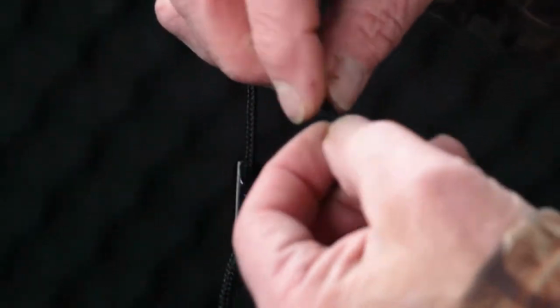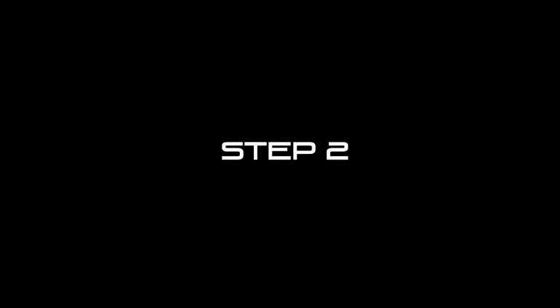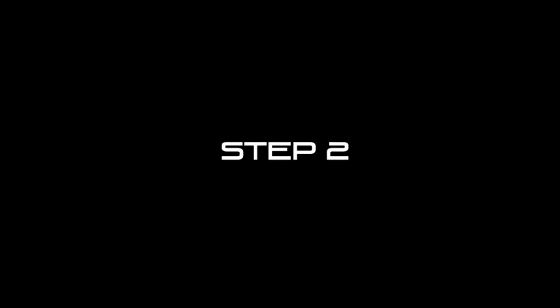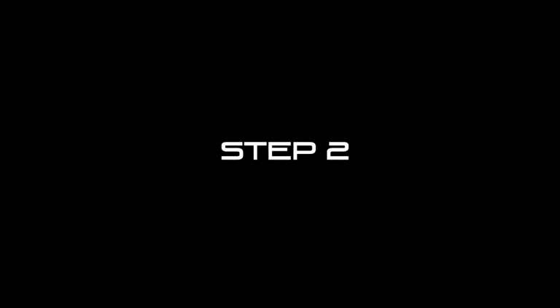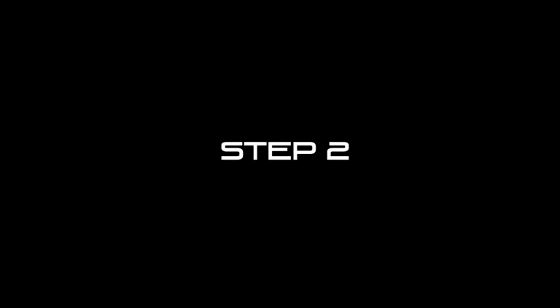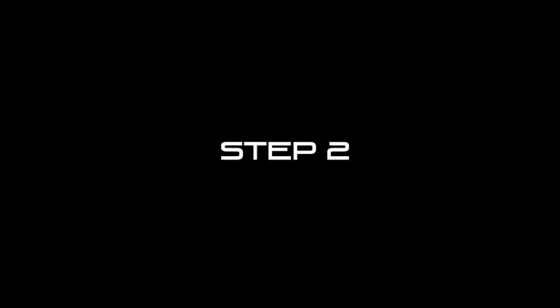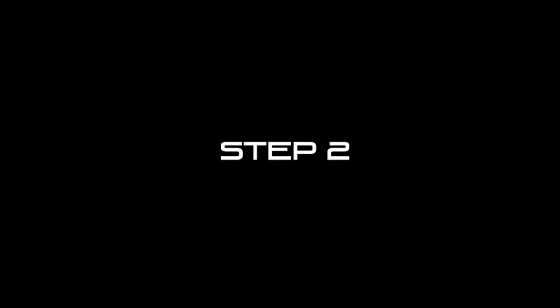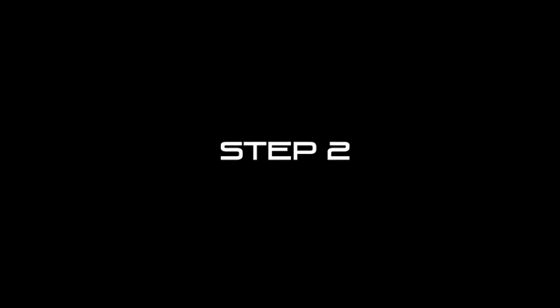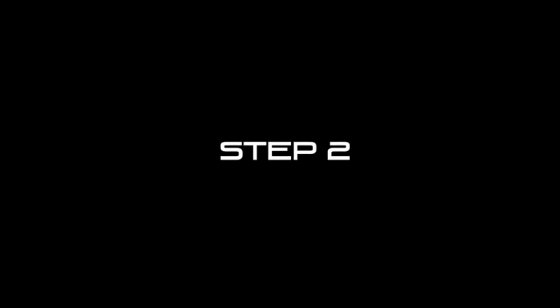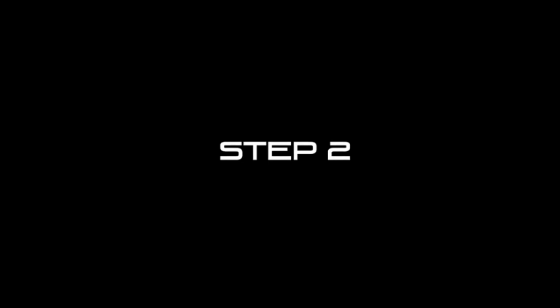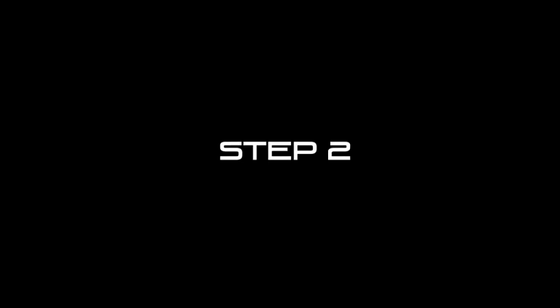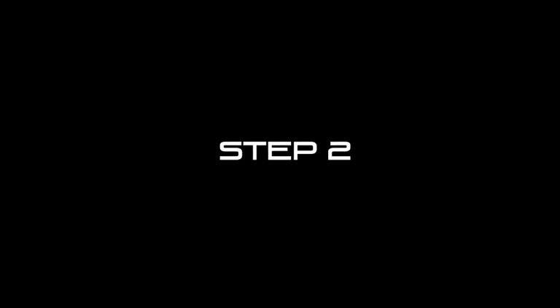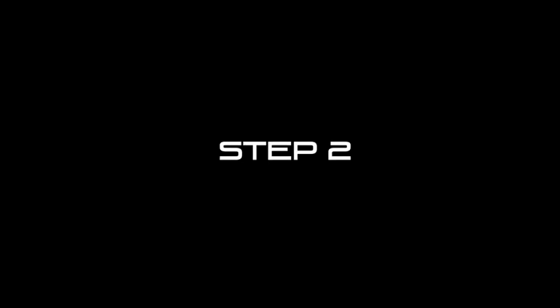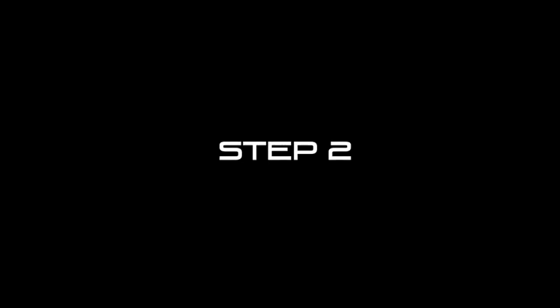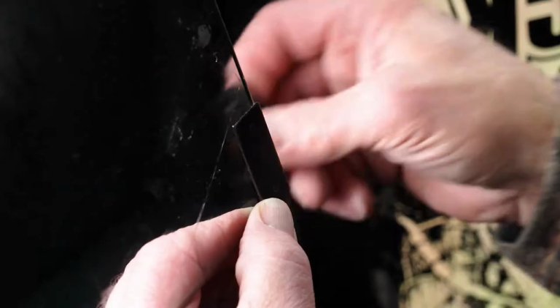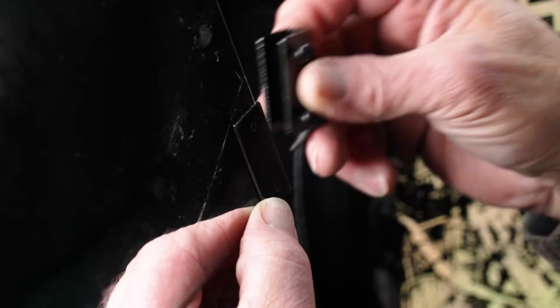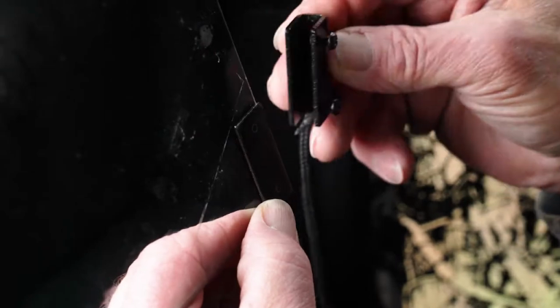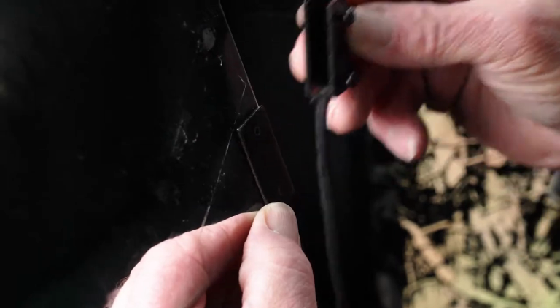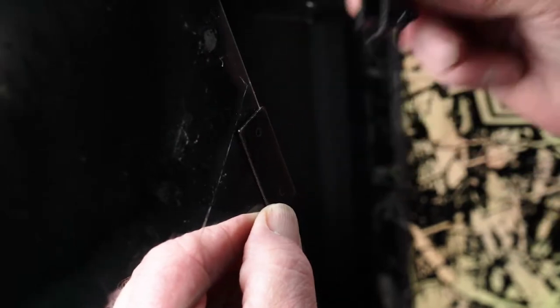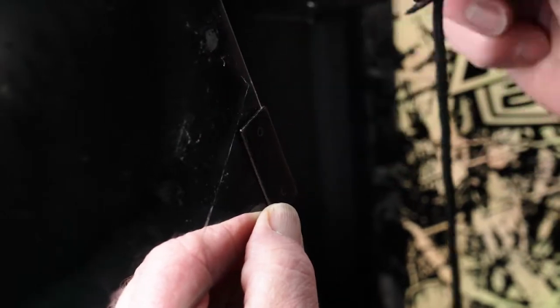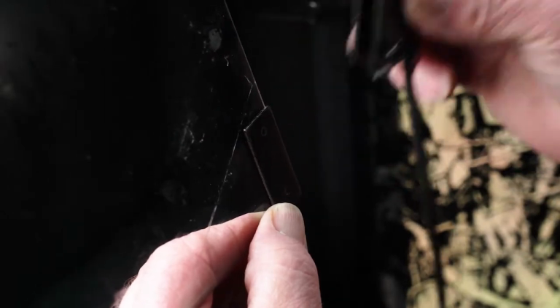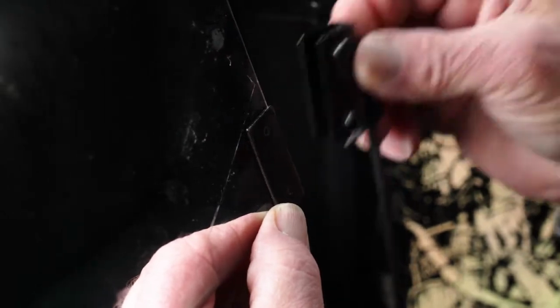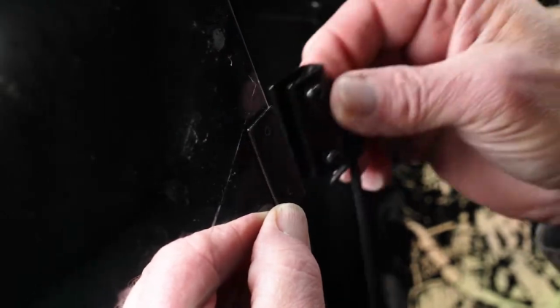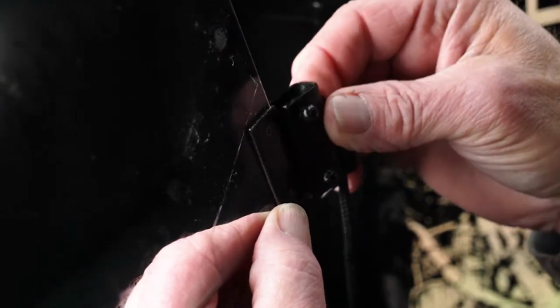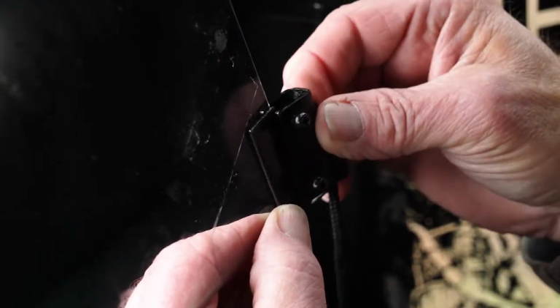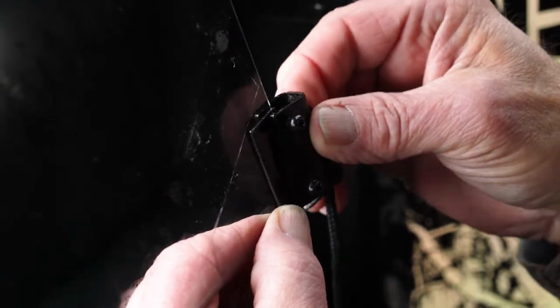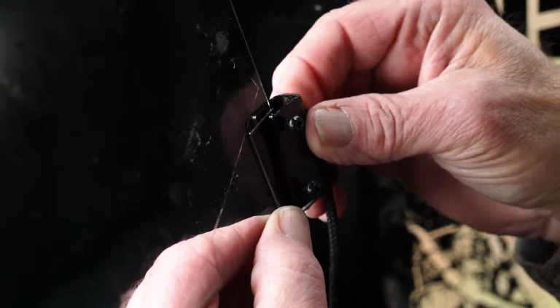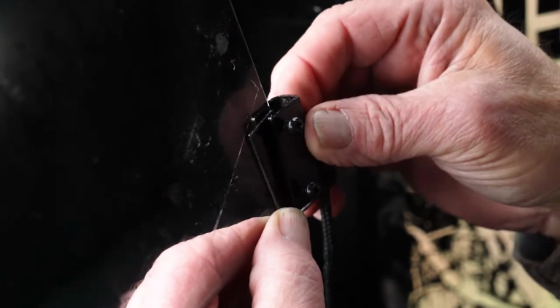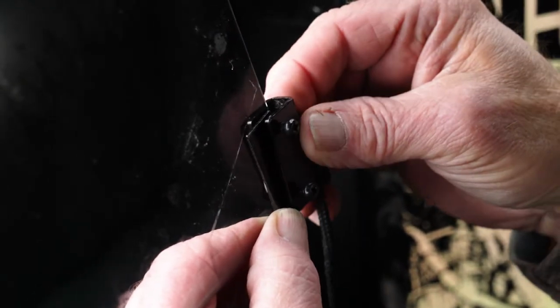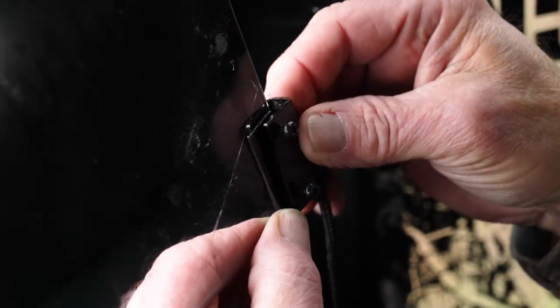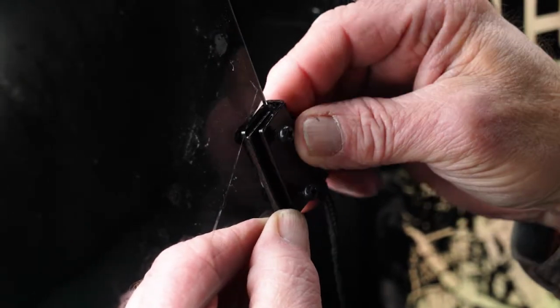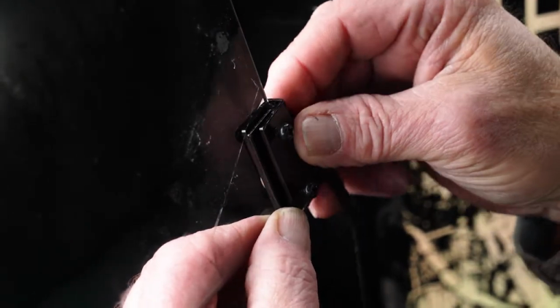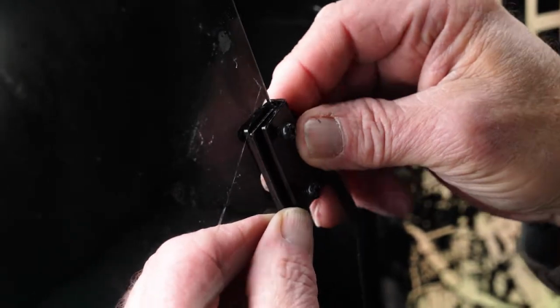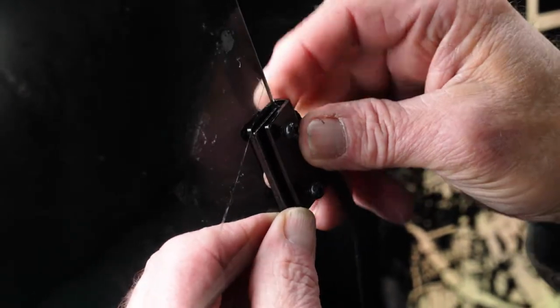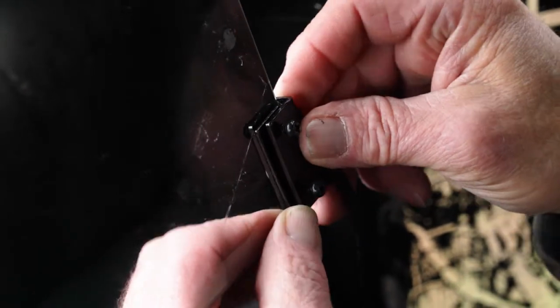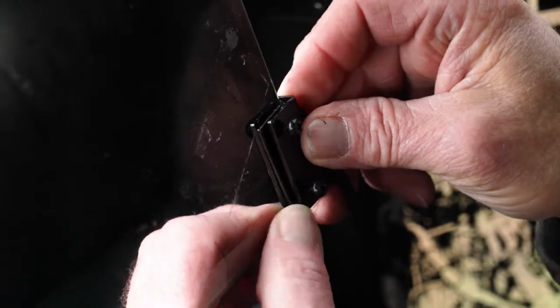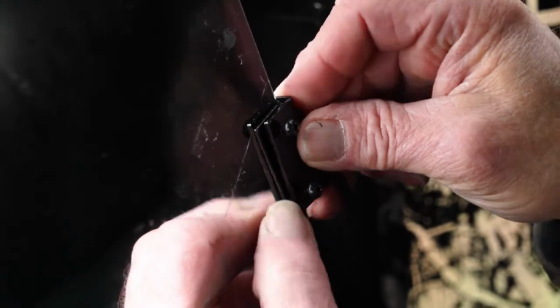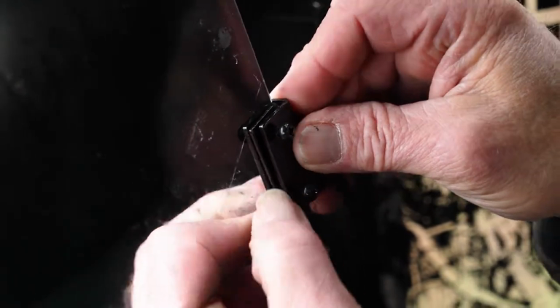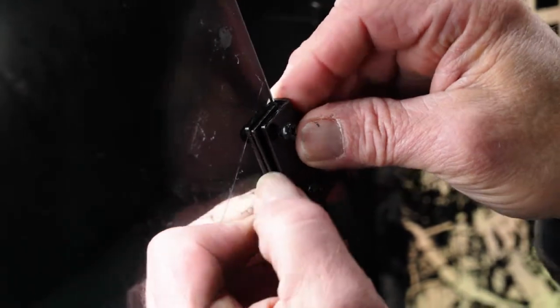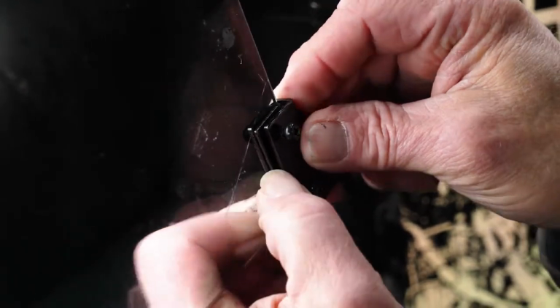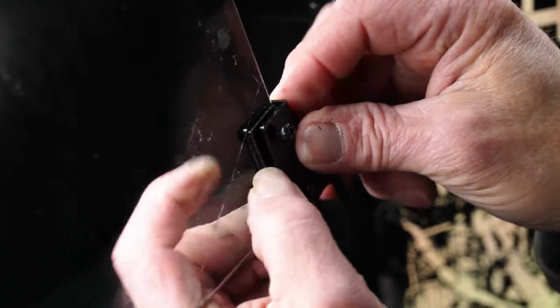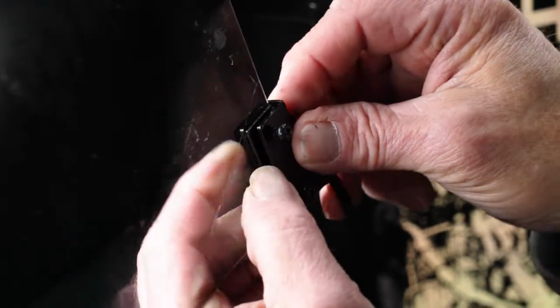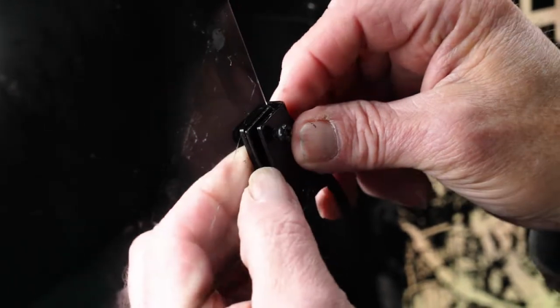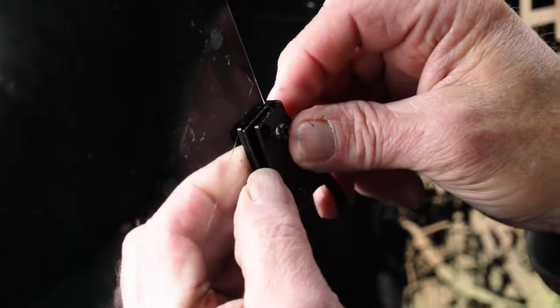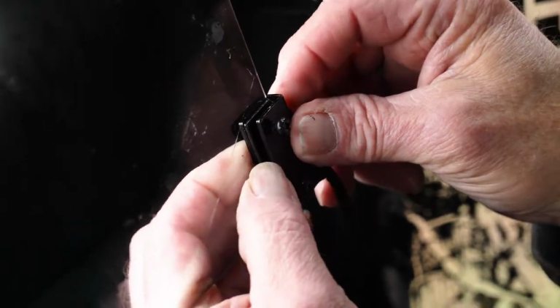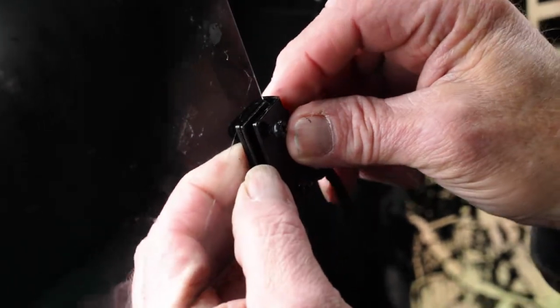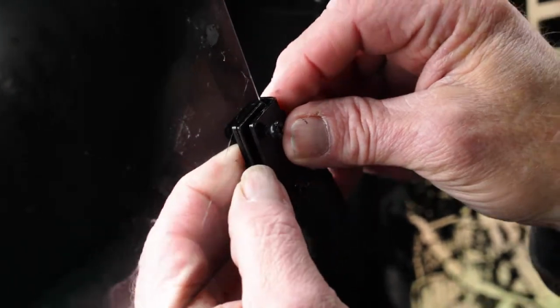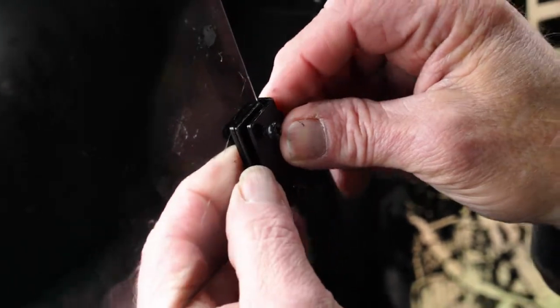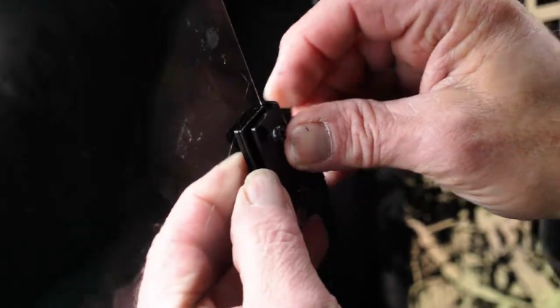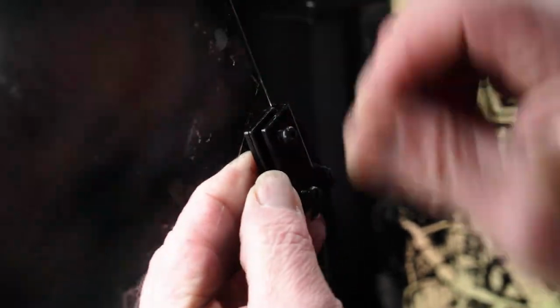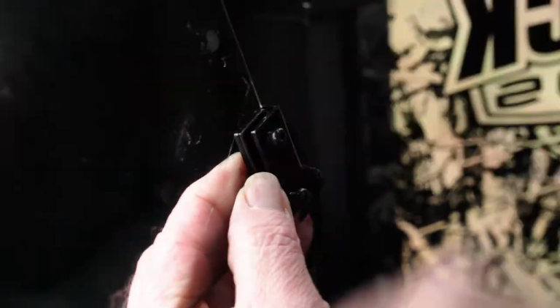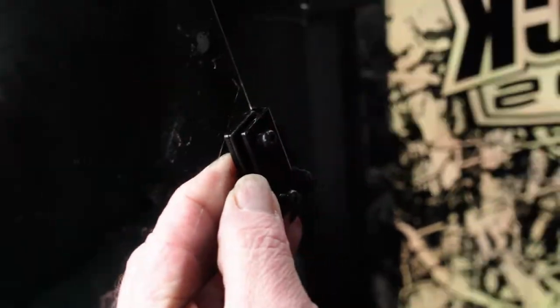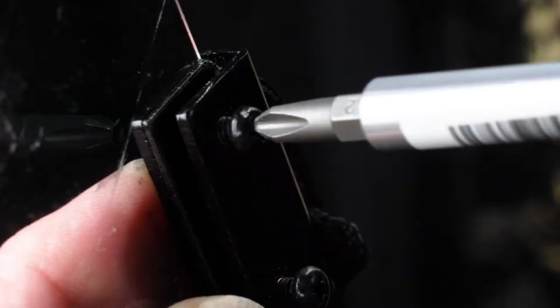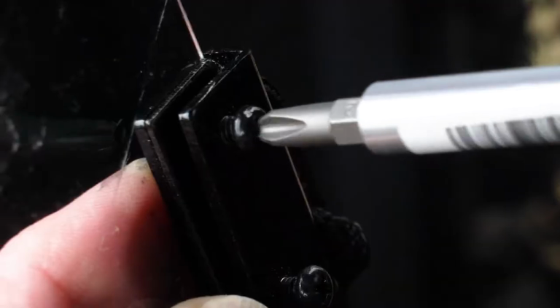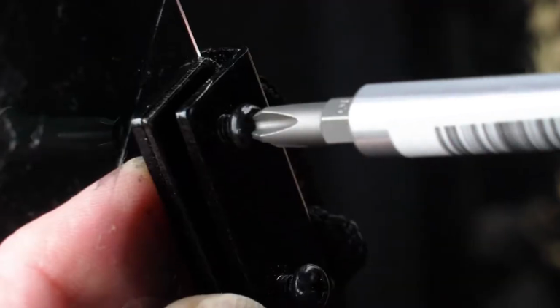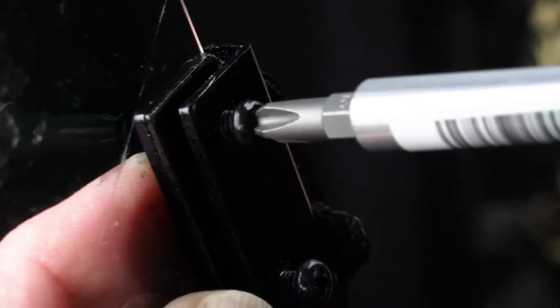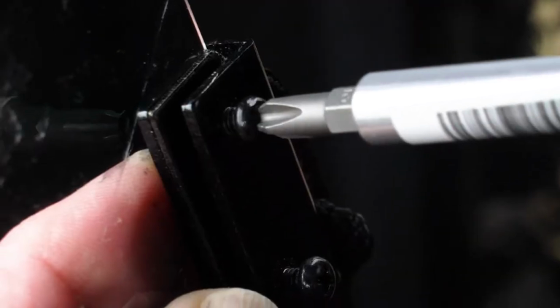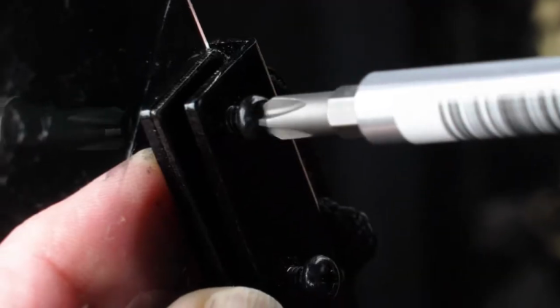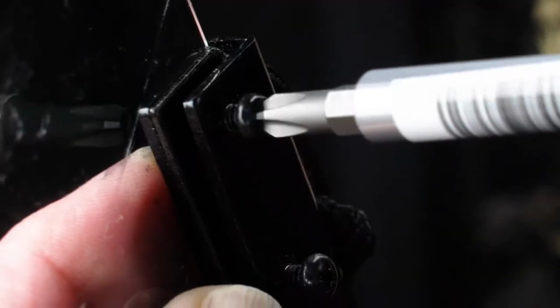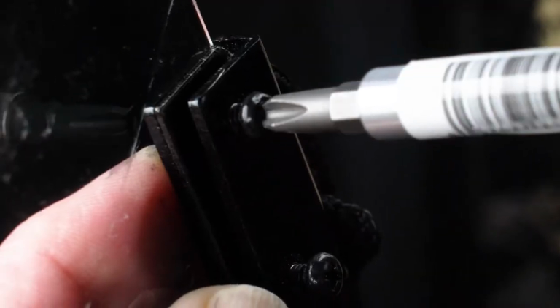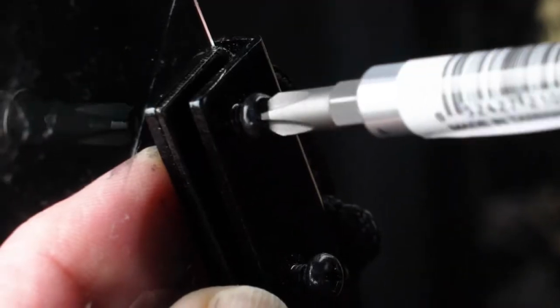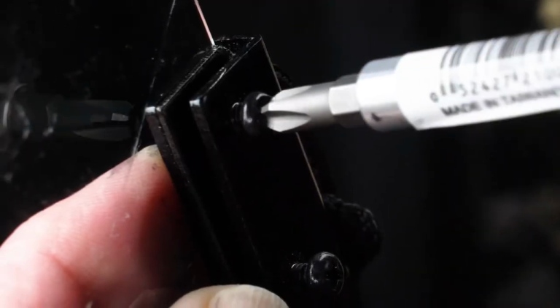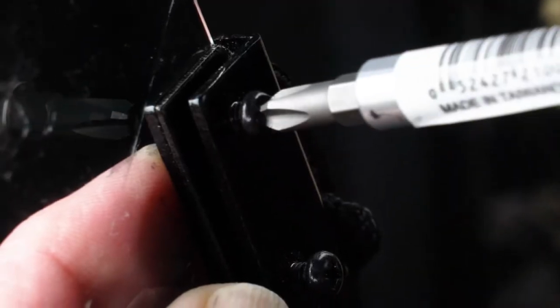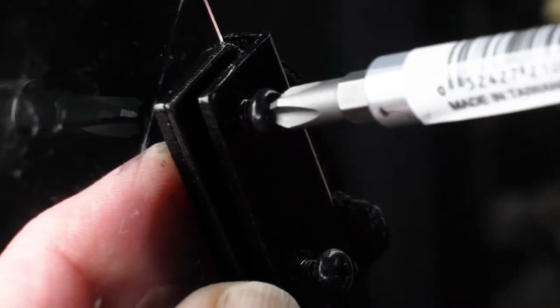Step two: align and fasten the metal insert and metal window clip, securing in place with the two set screws.